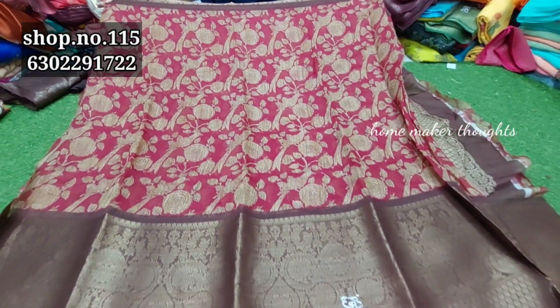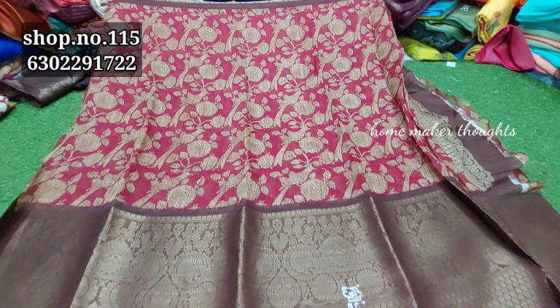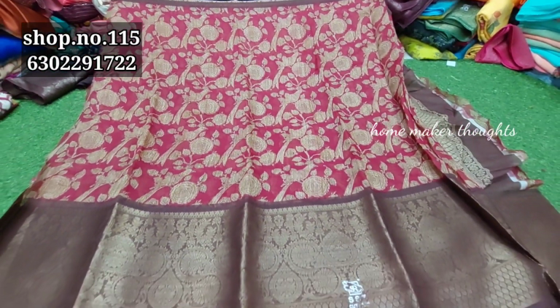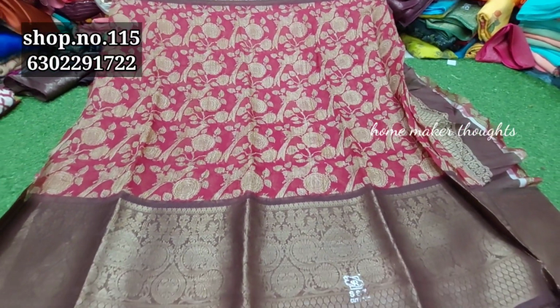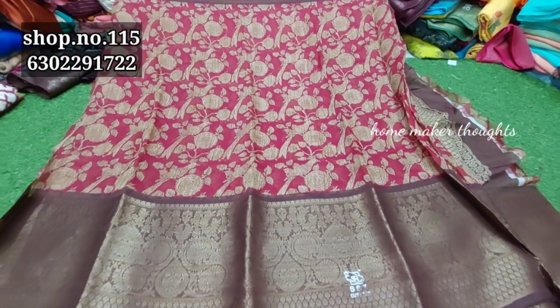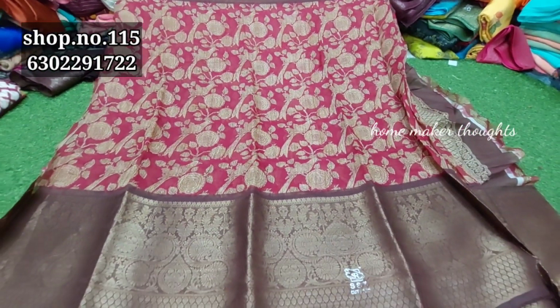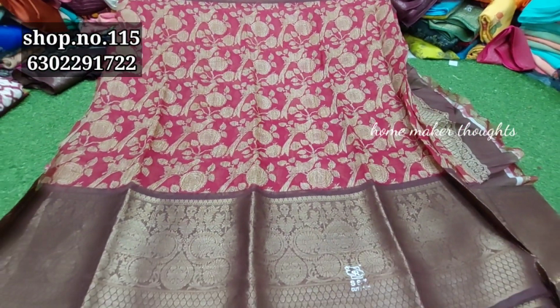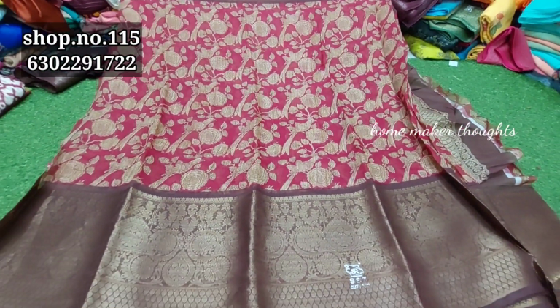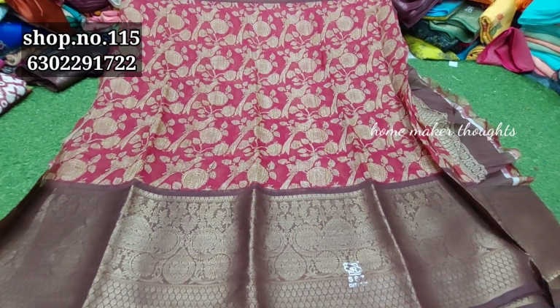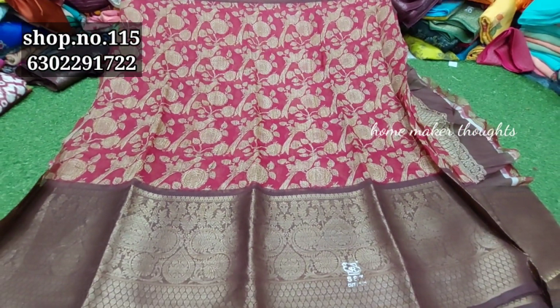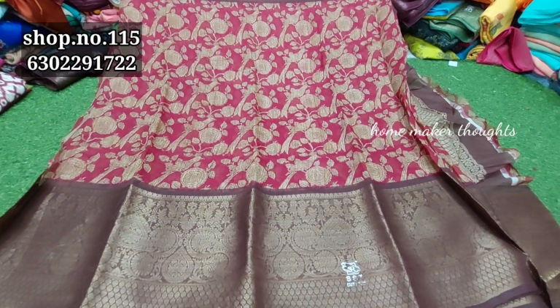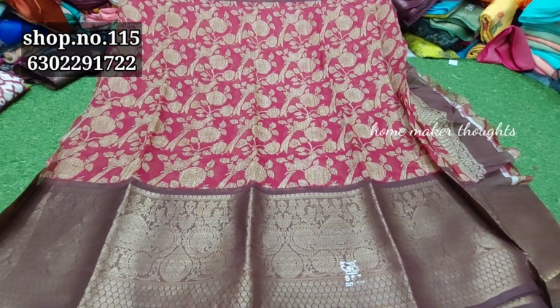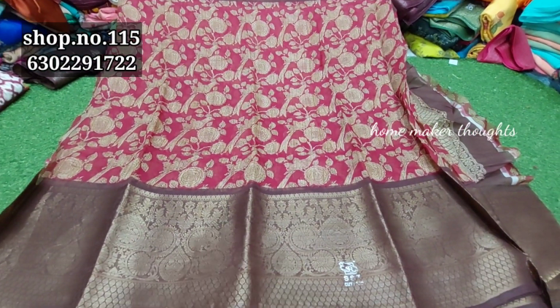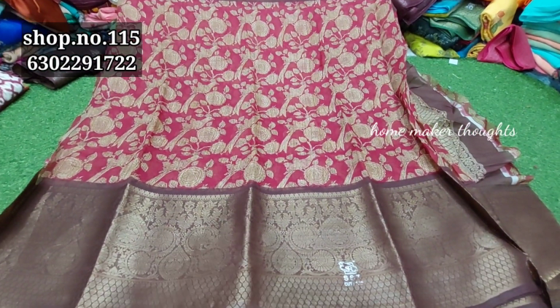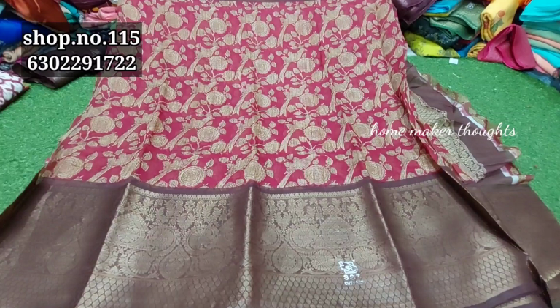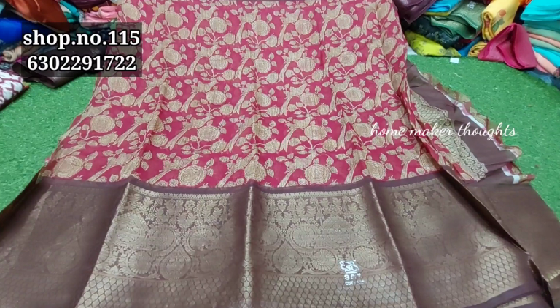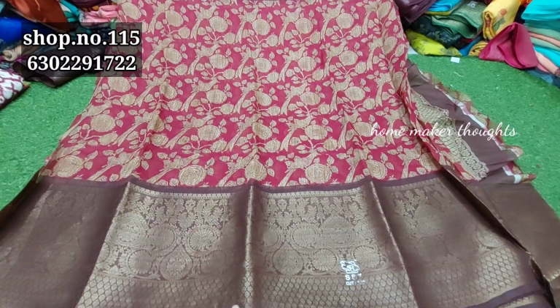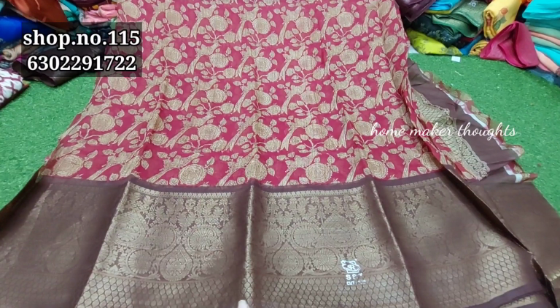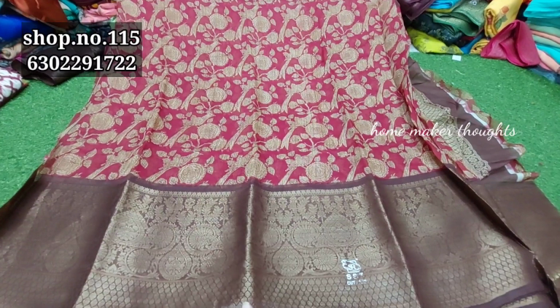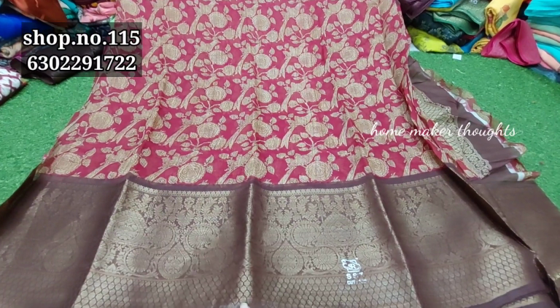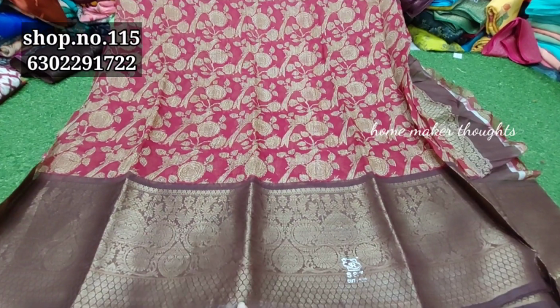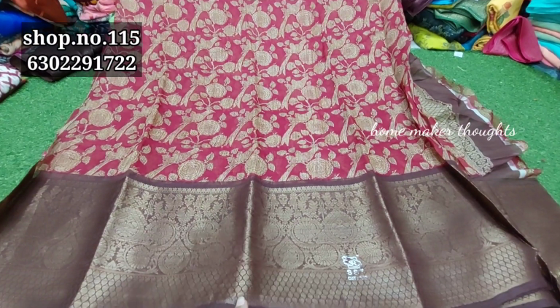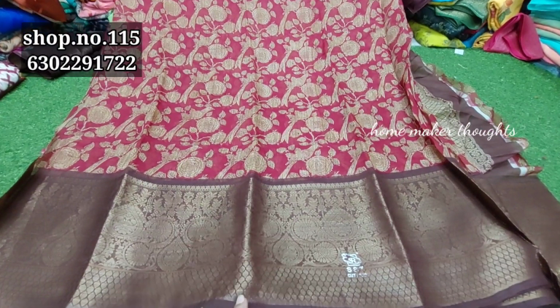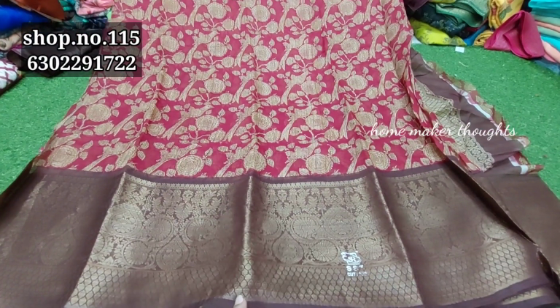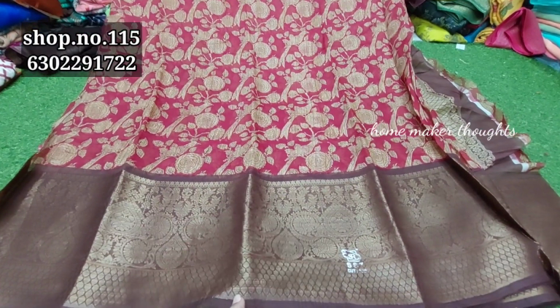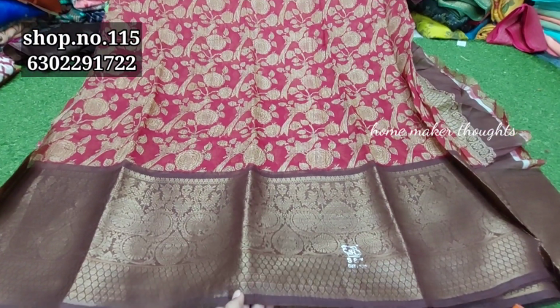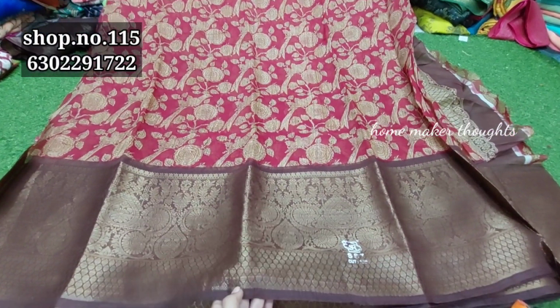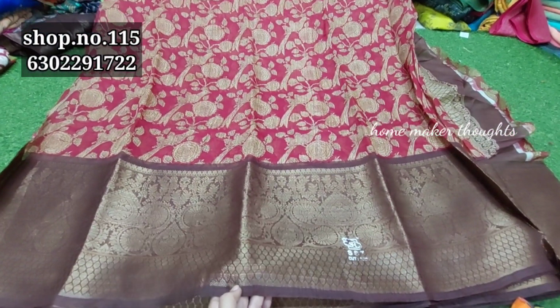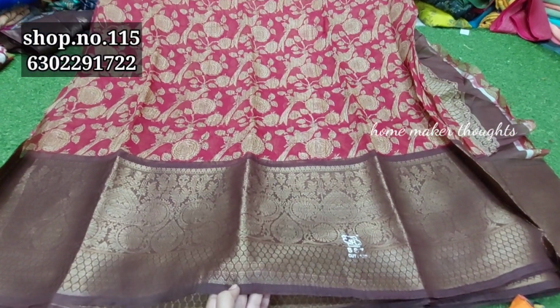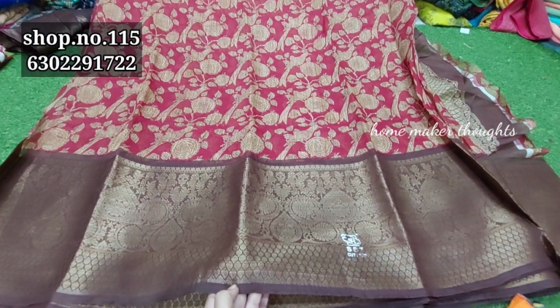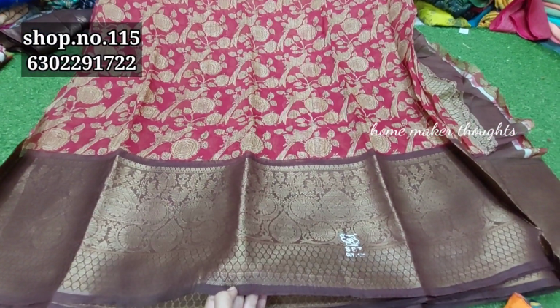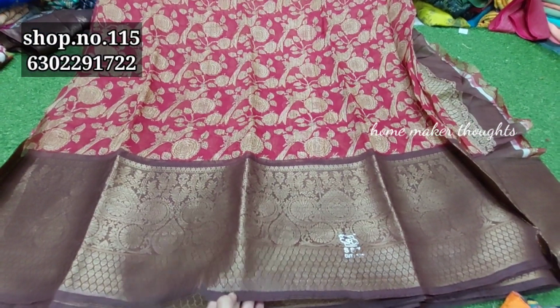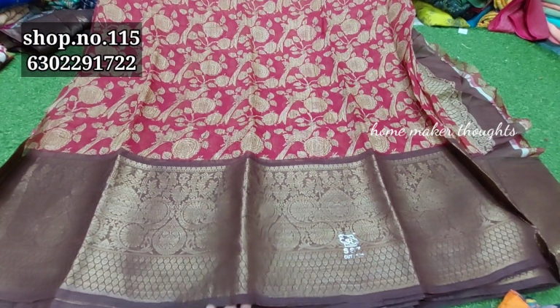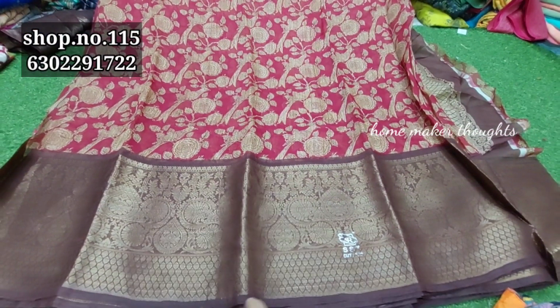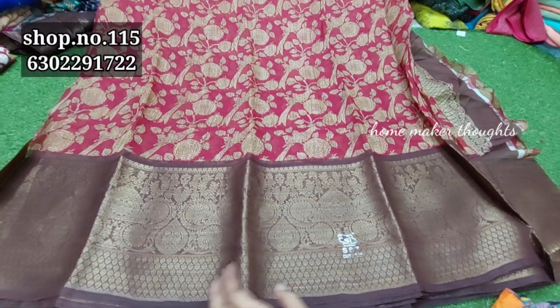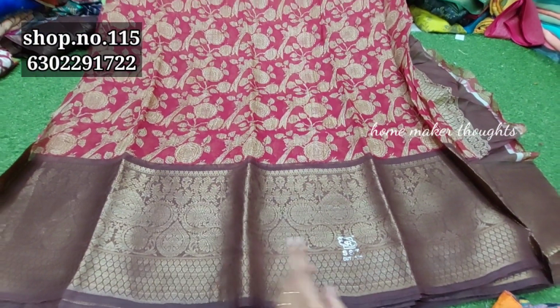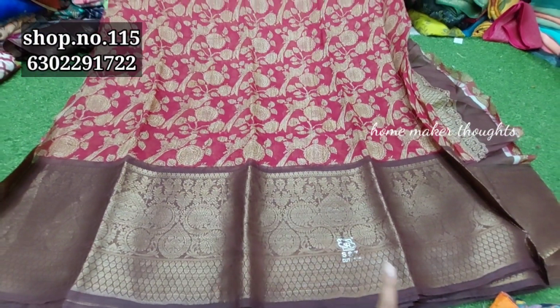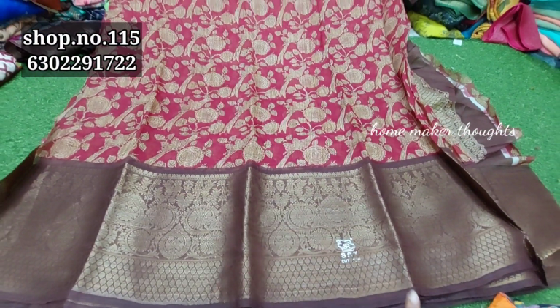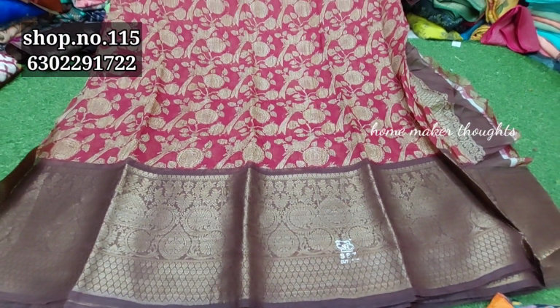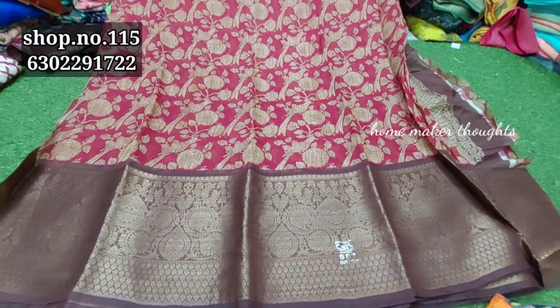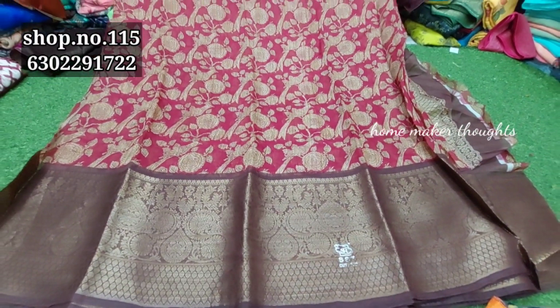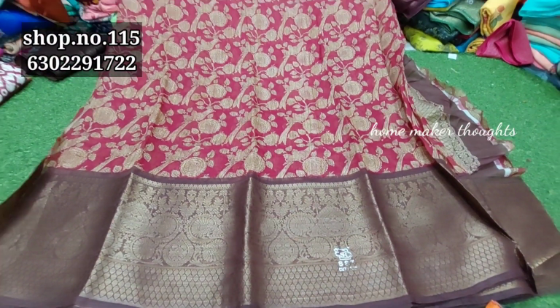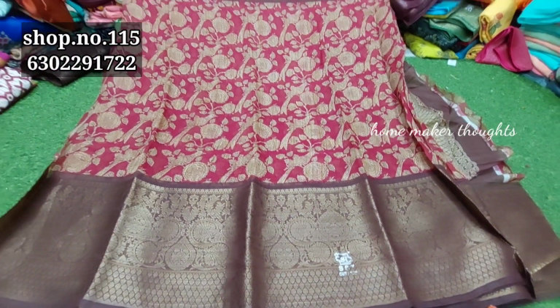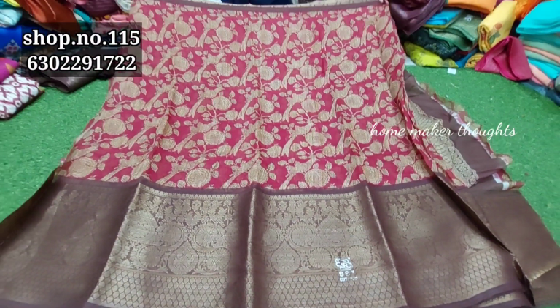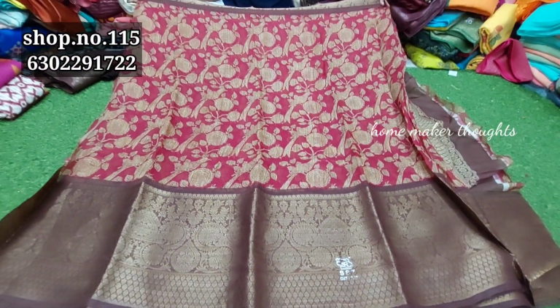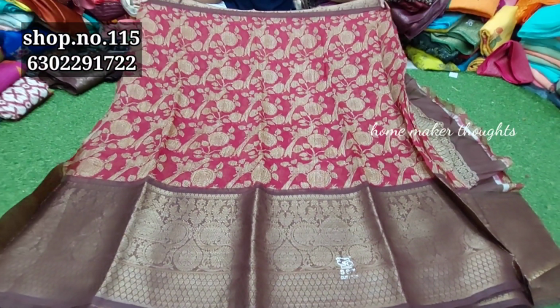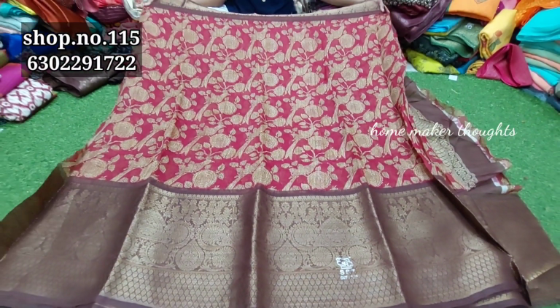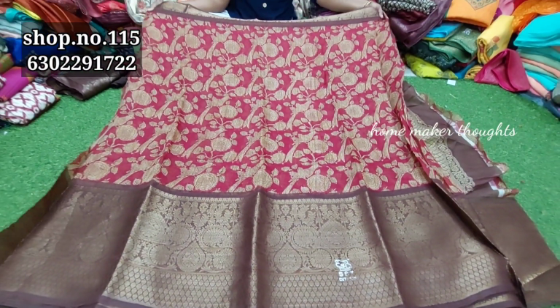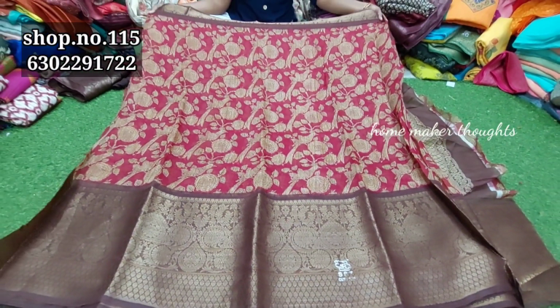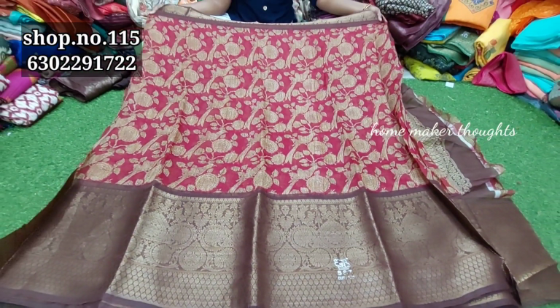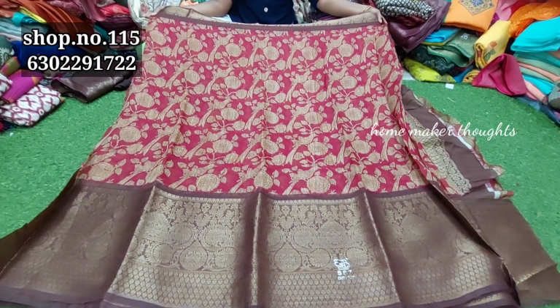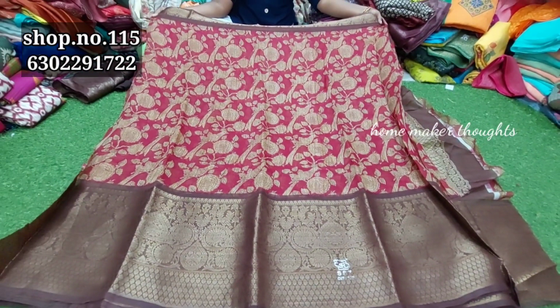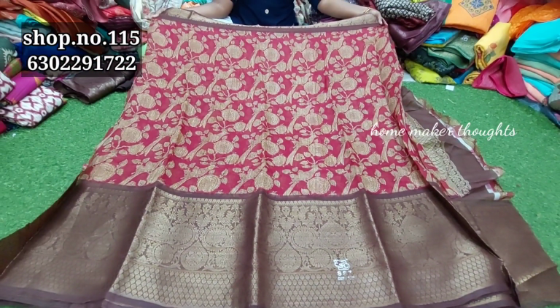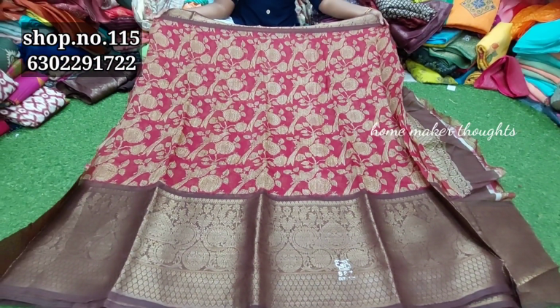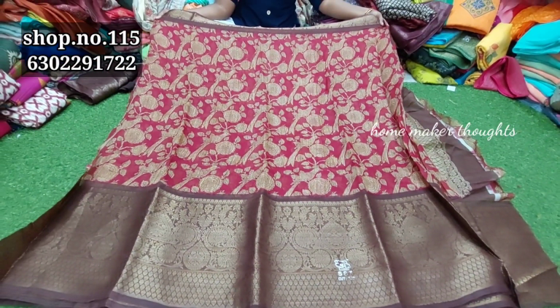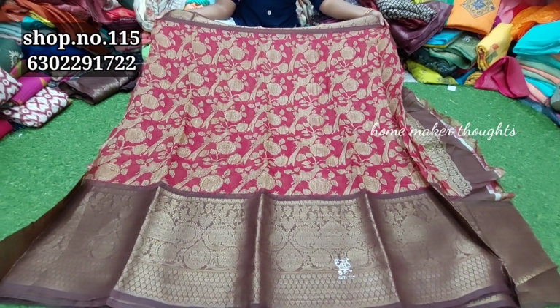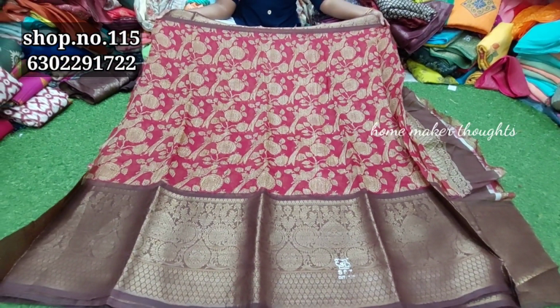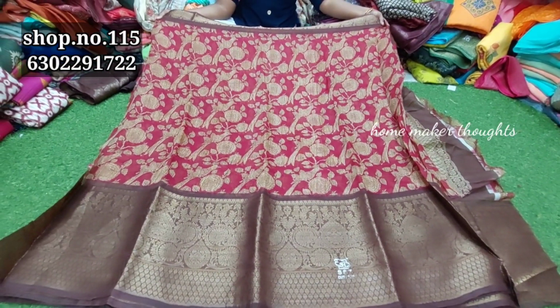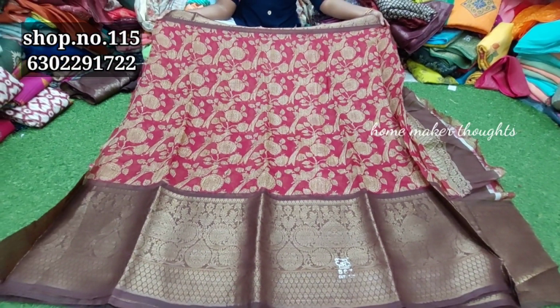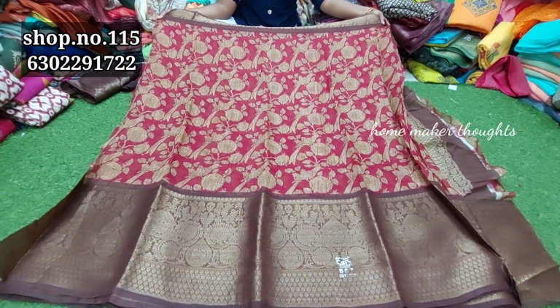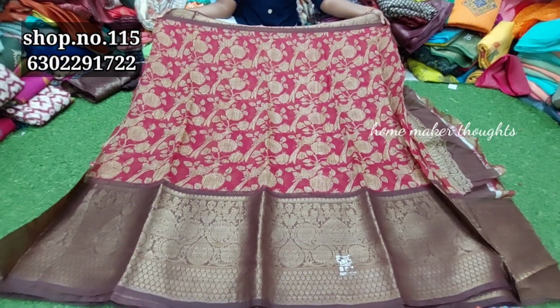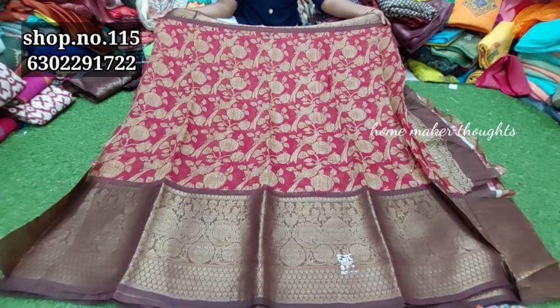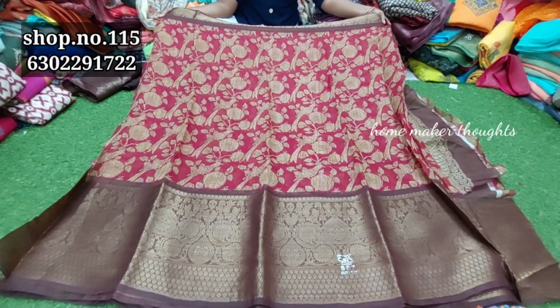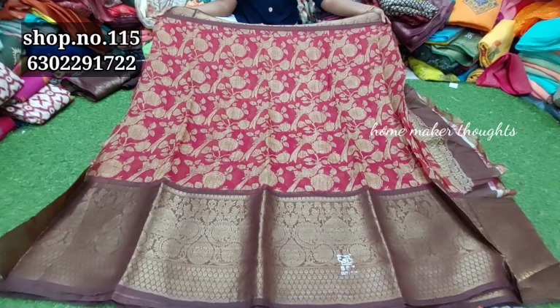Today we are going to show you the collection of pure linen, and a little bit of misprint. We have two sides here.